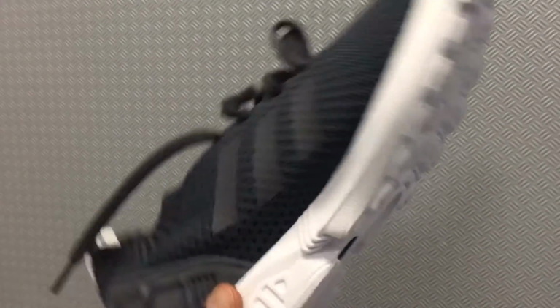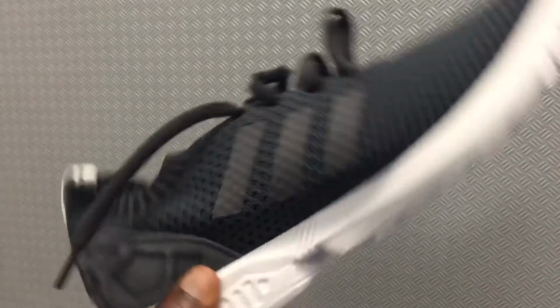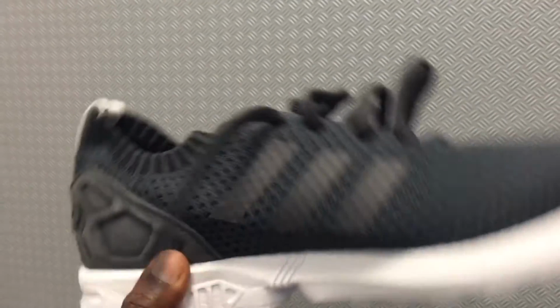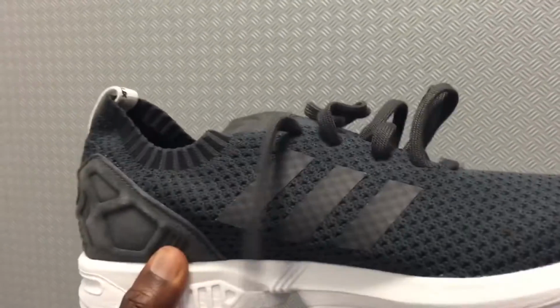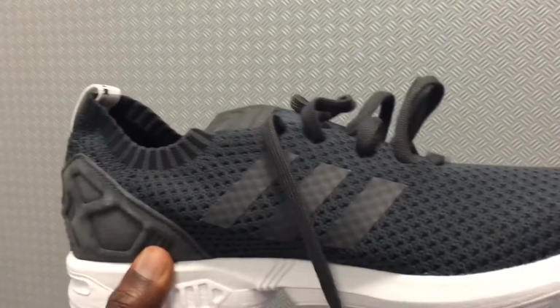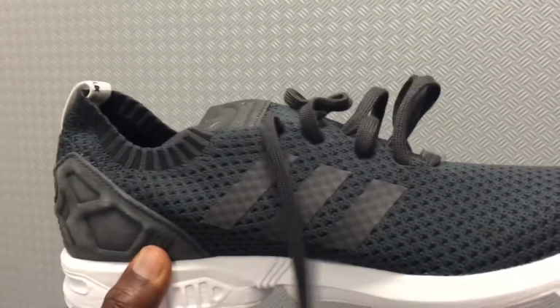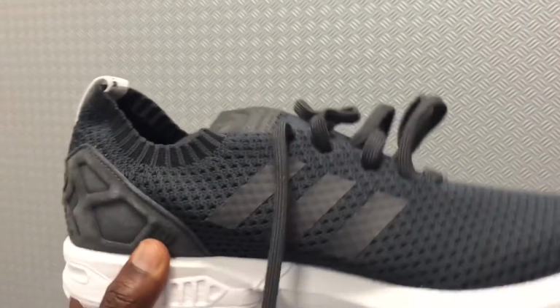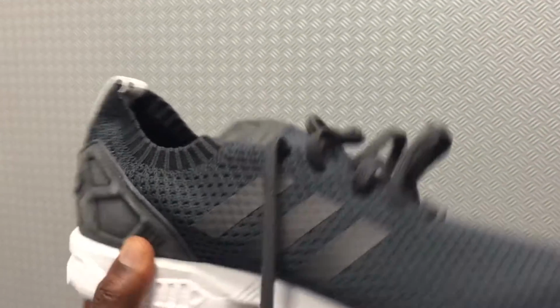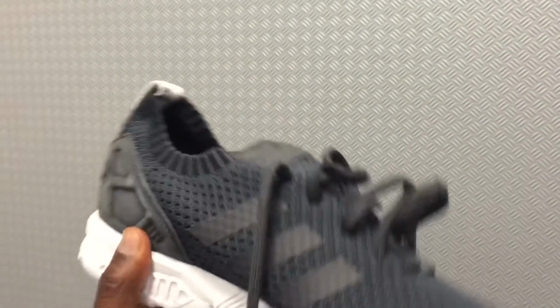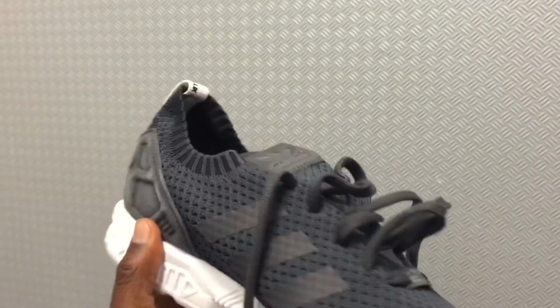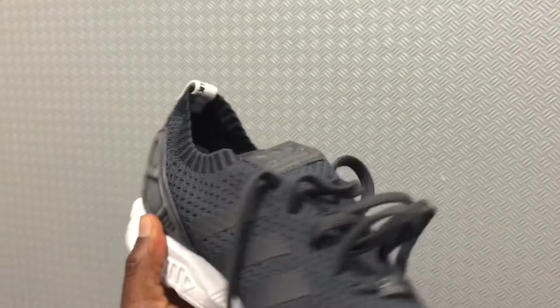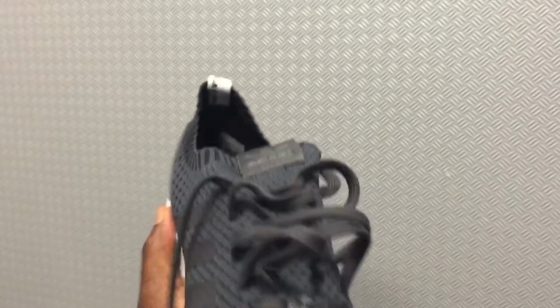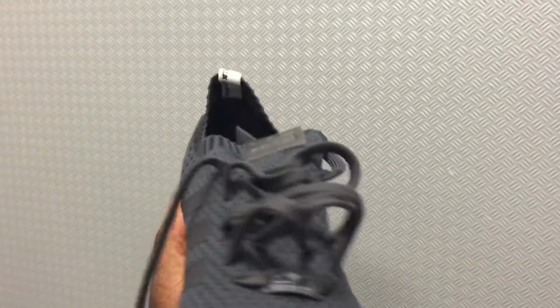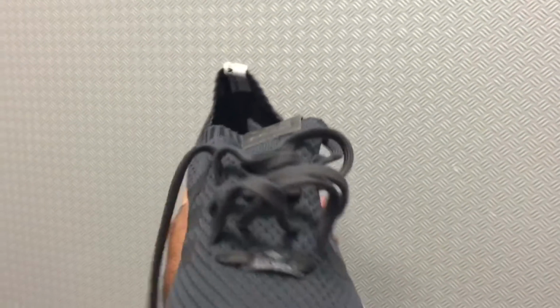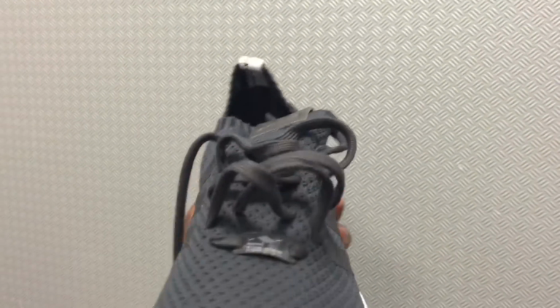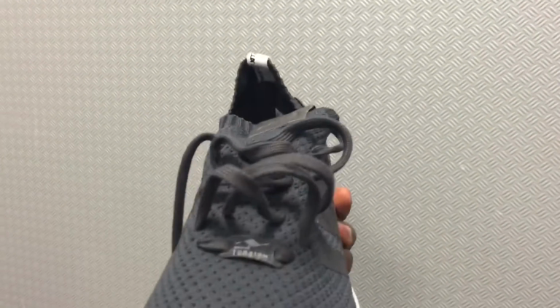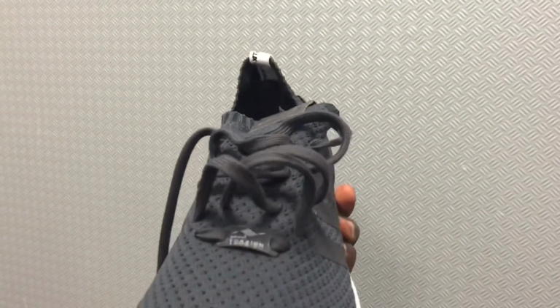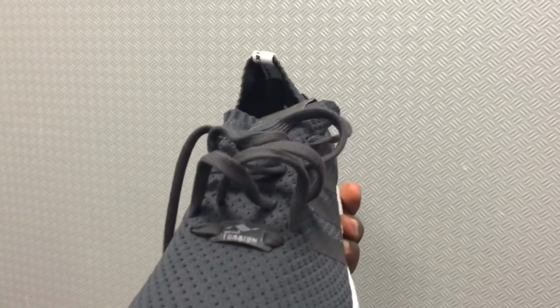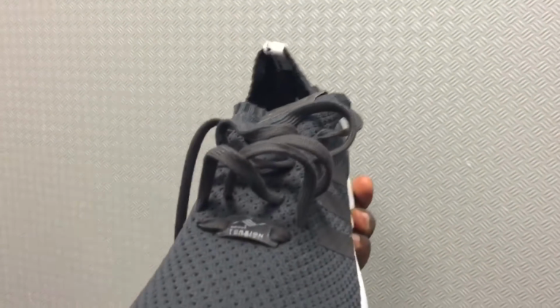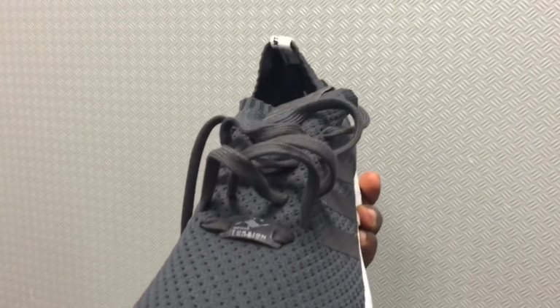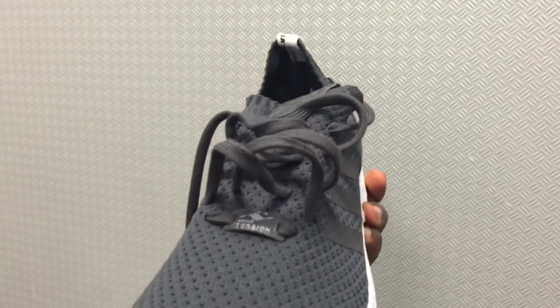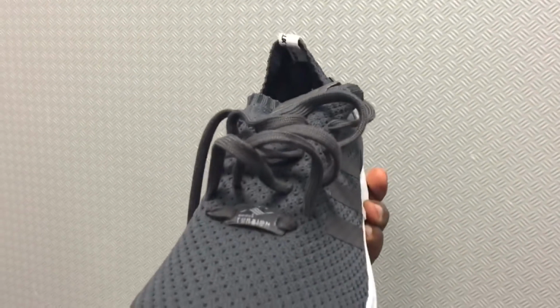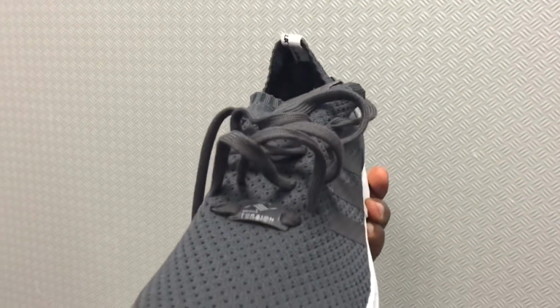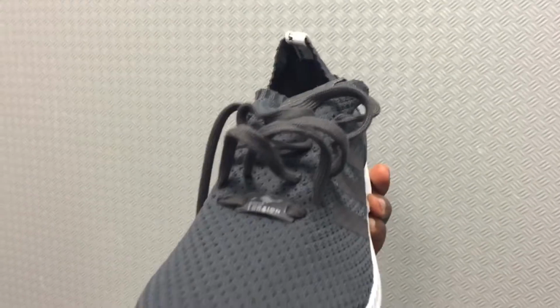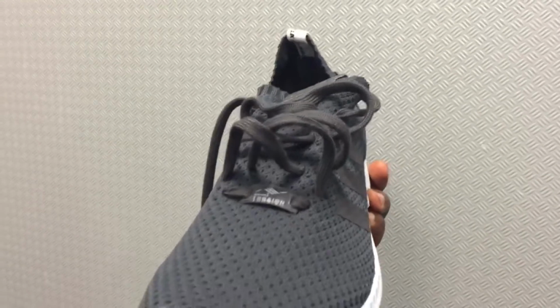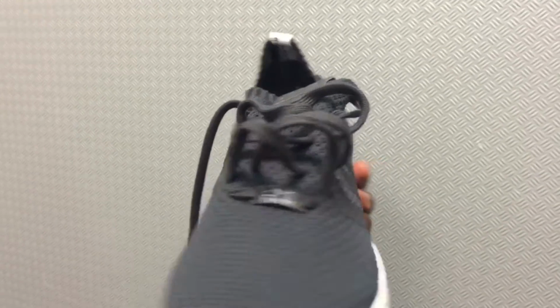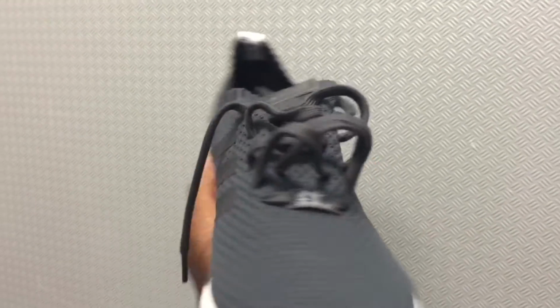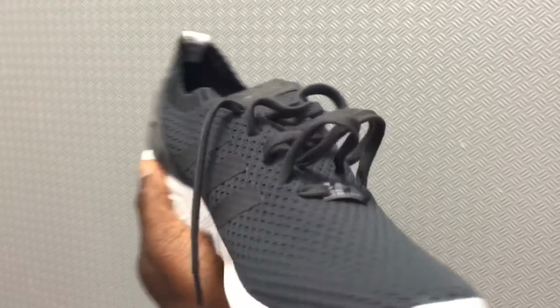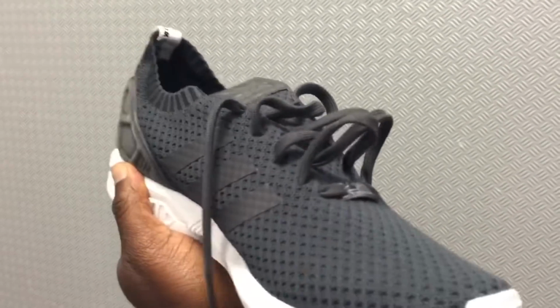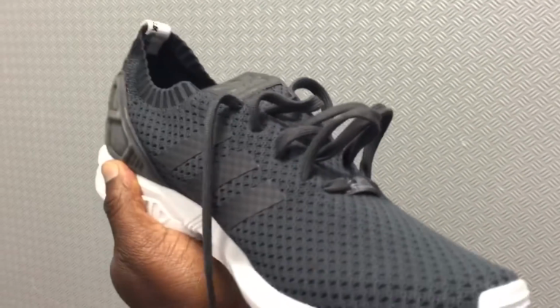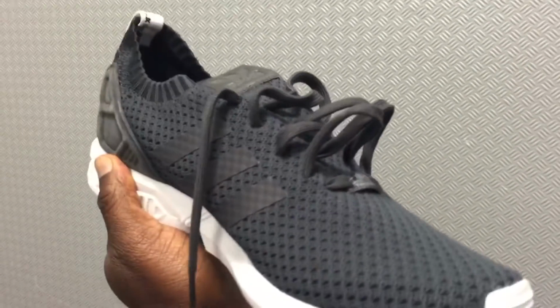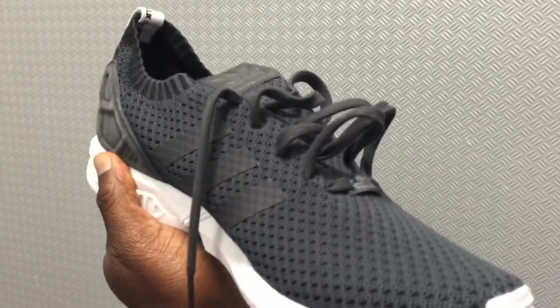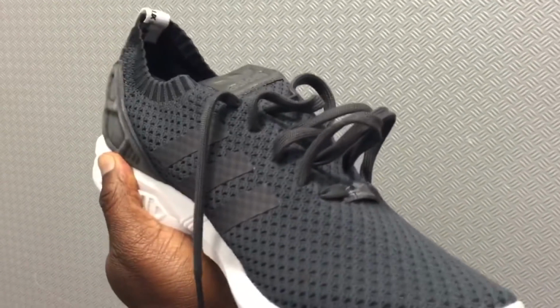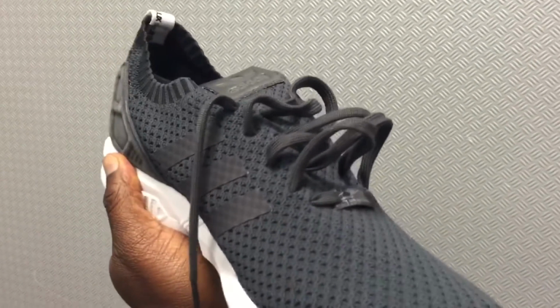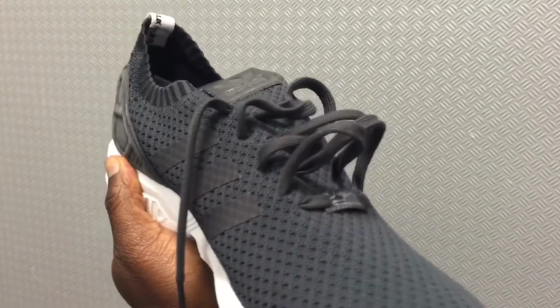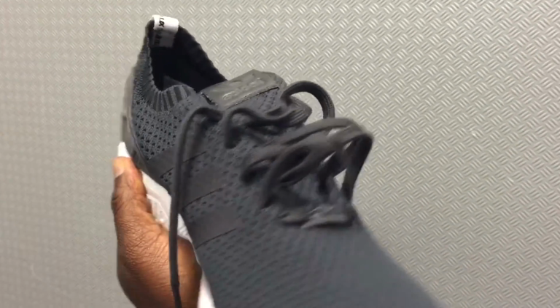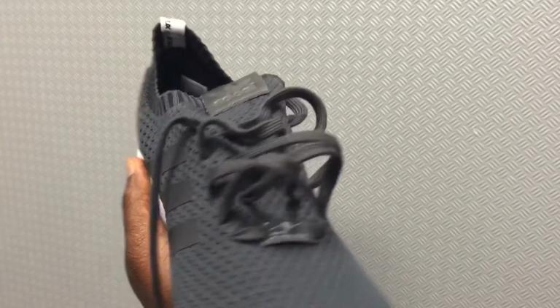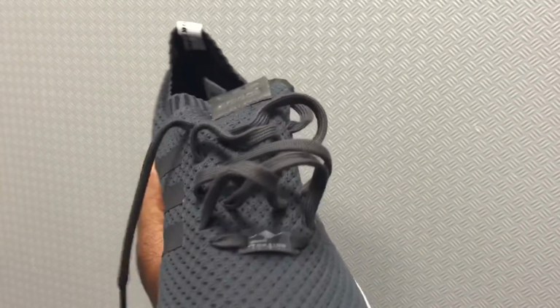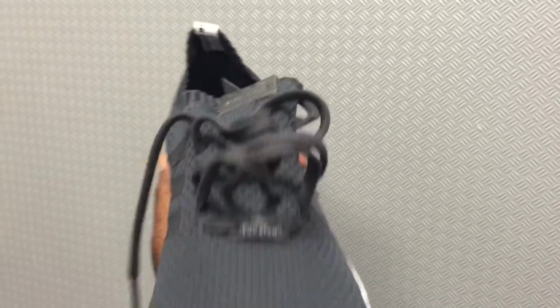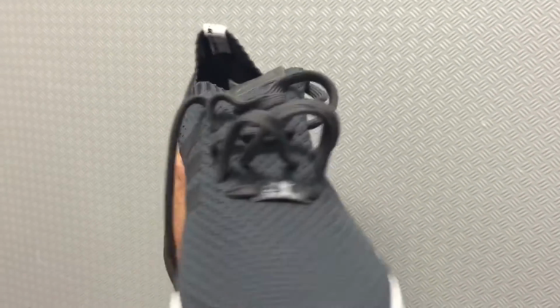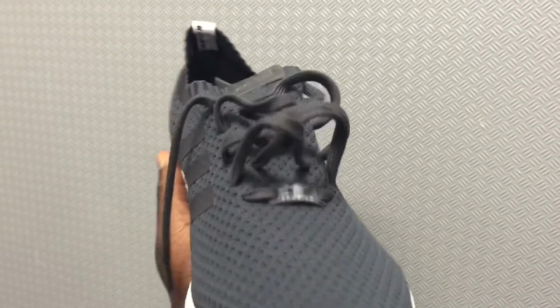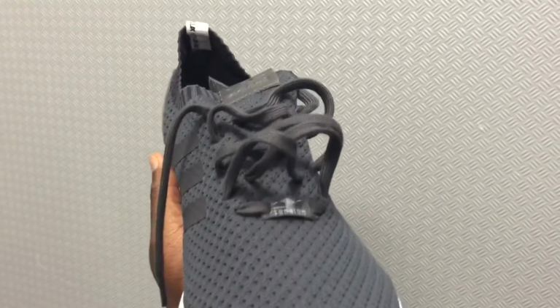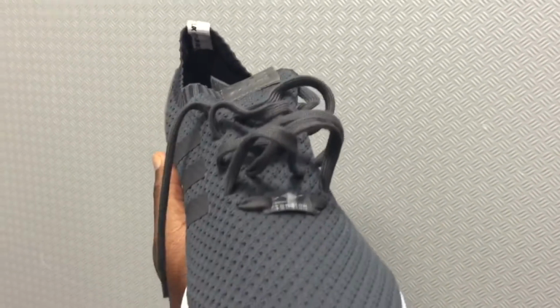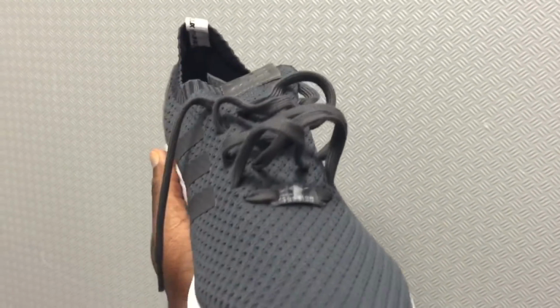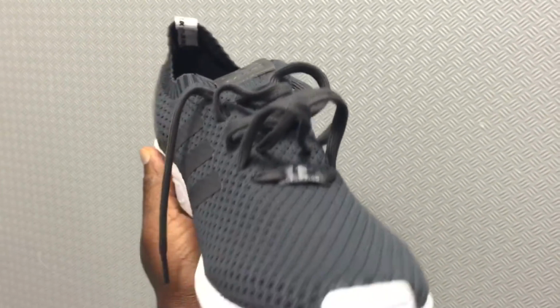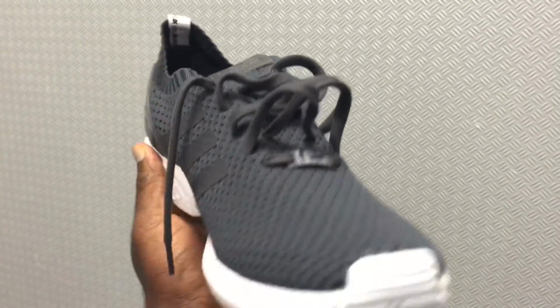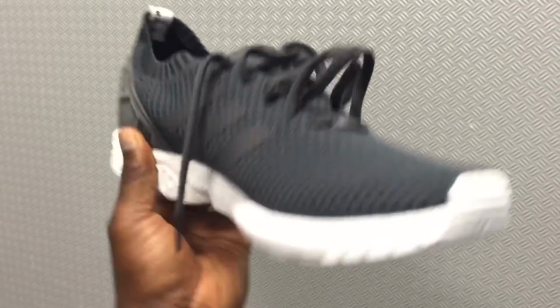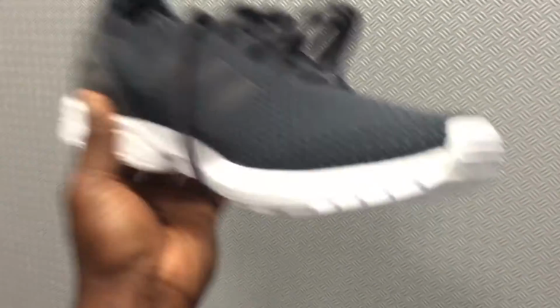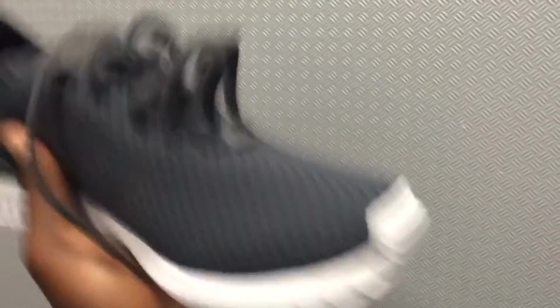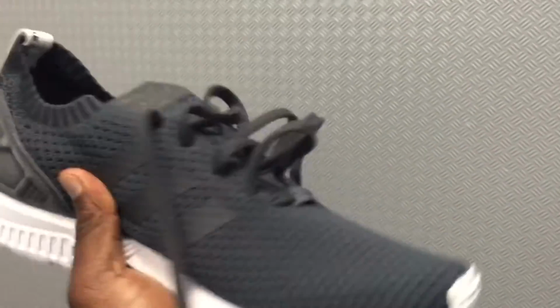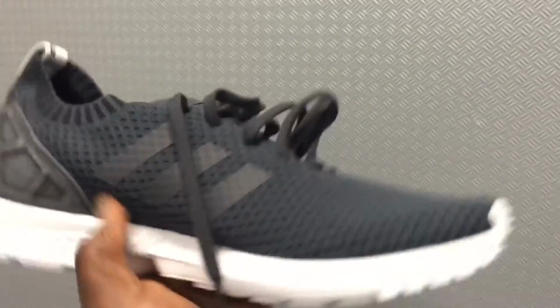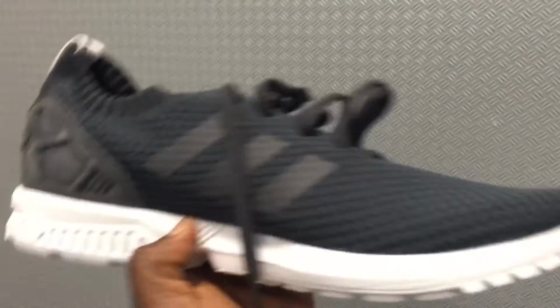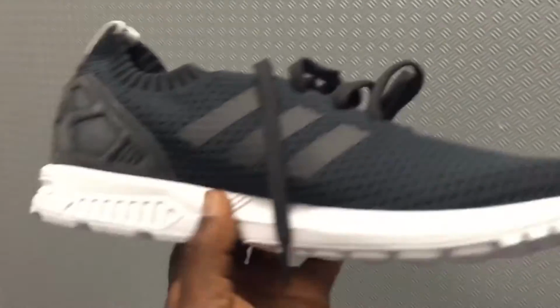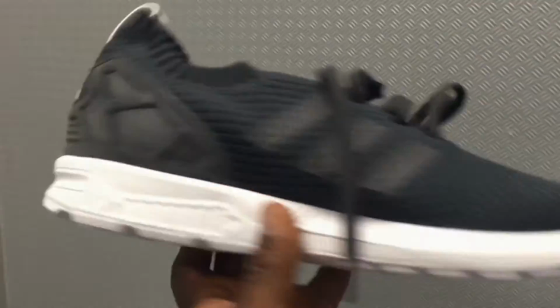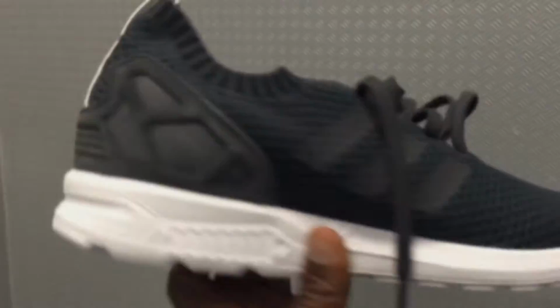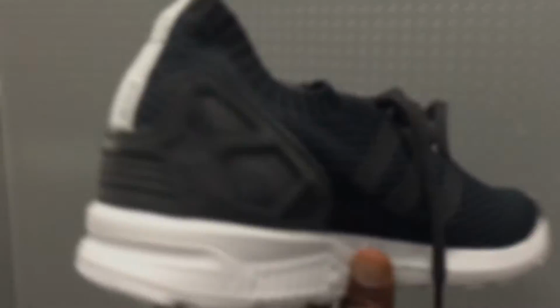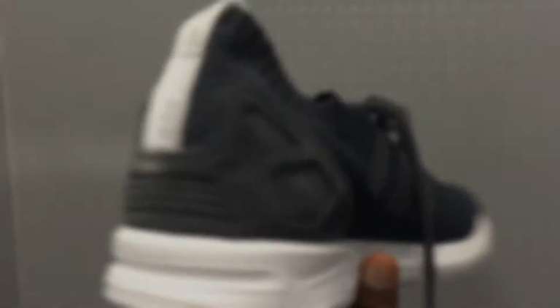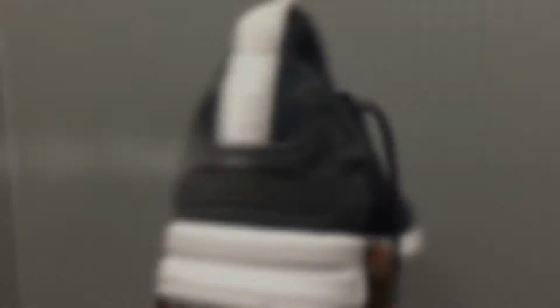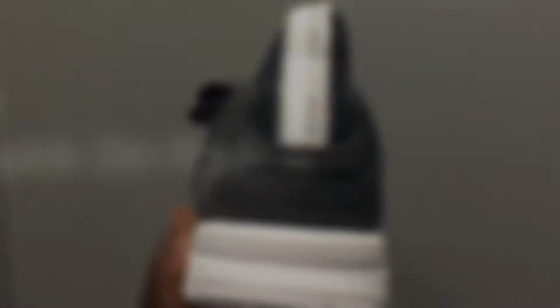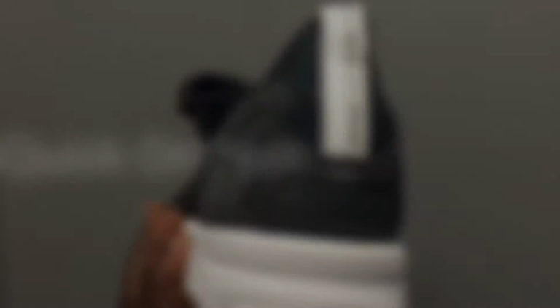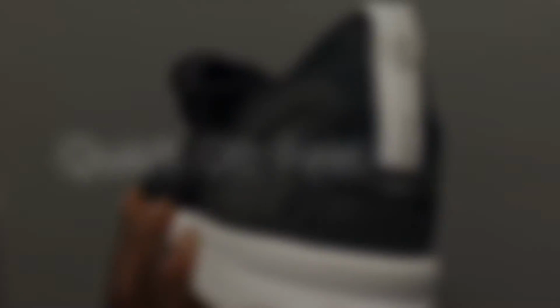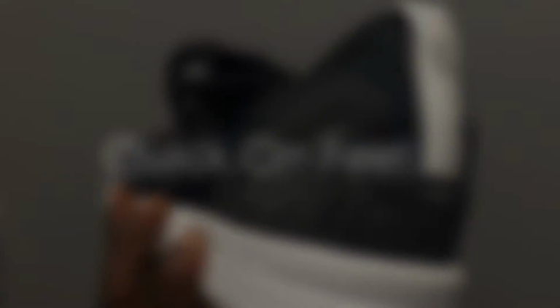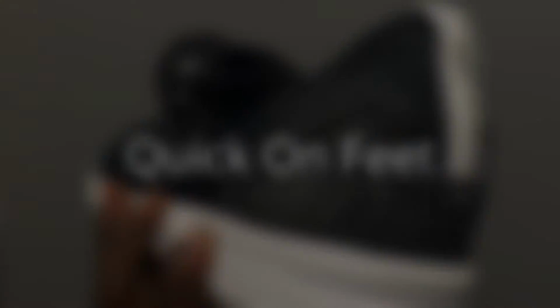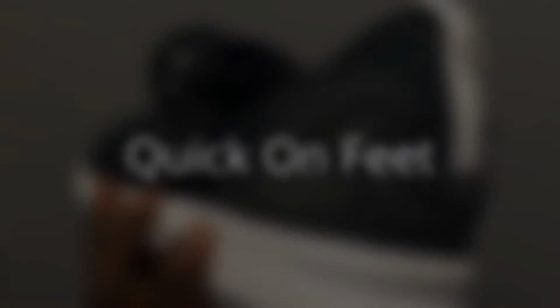They feel pretty light. Let me try this on real quick and see how they feel on my foot.